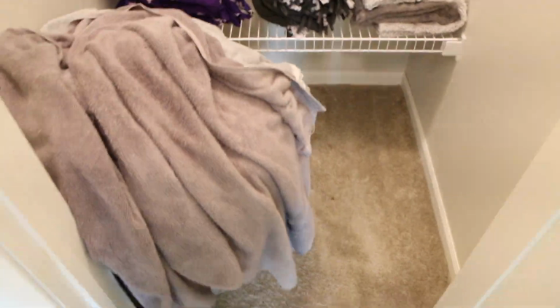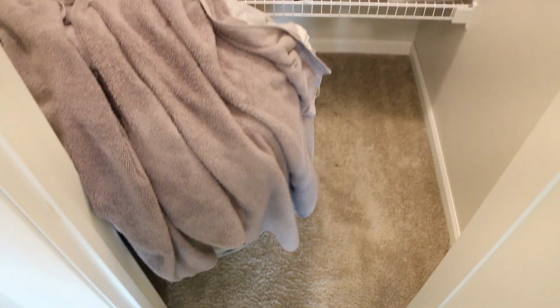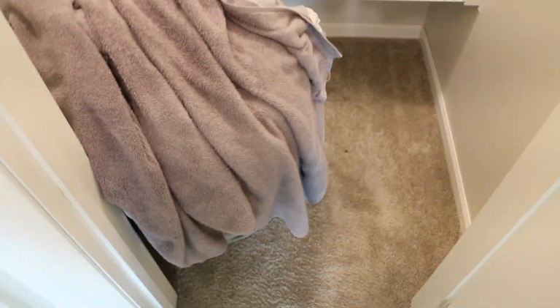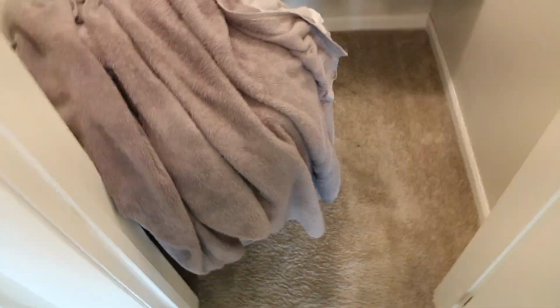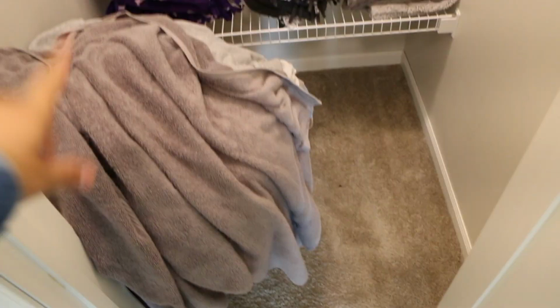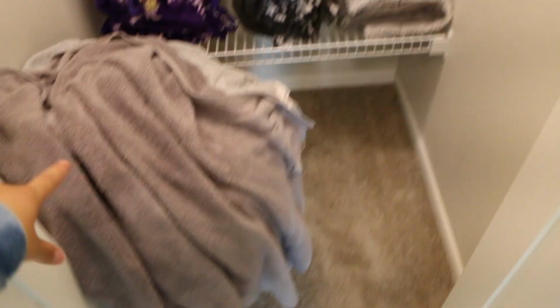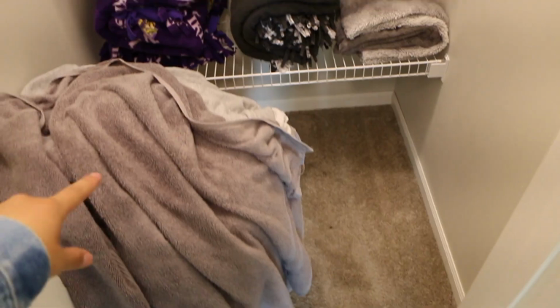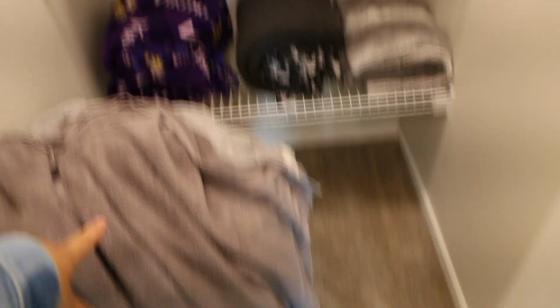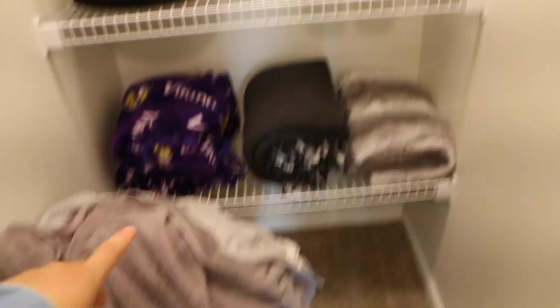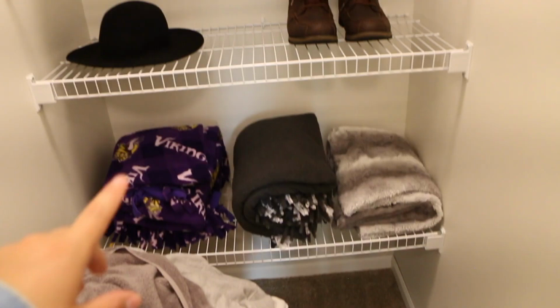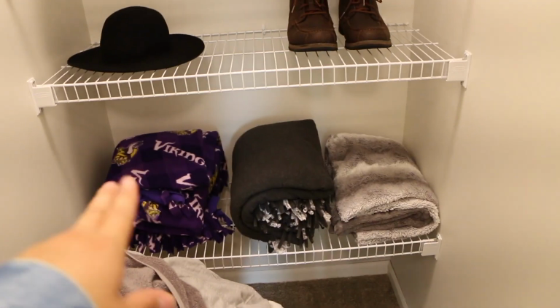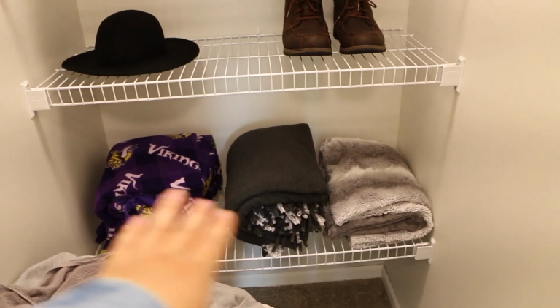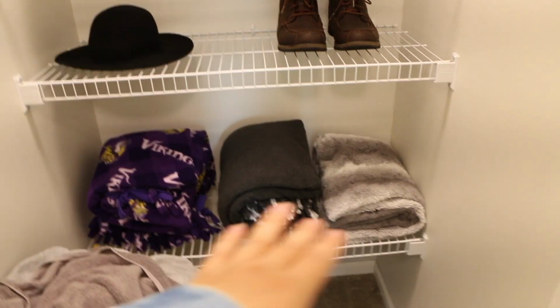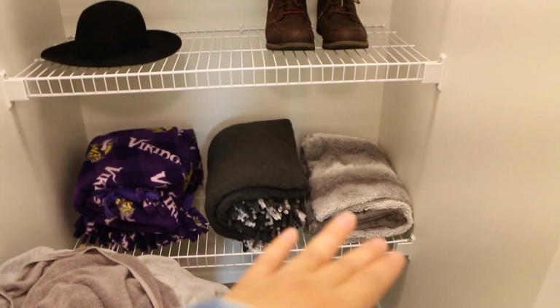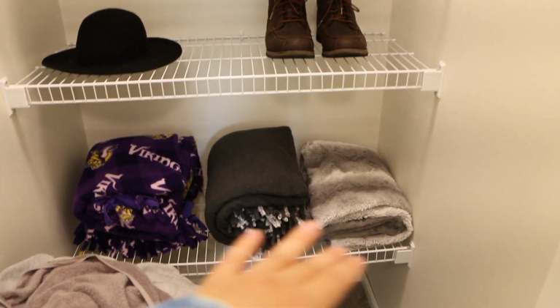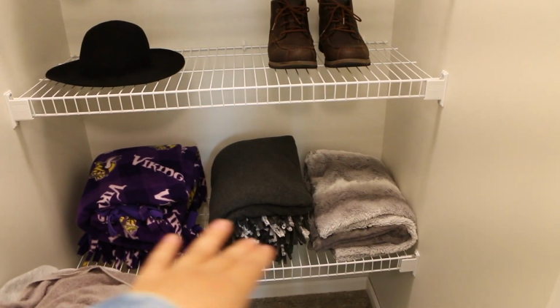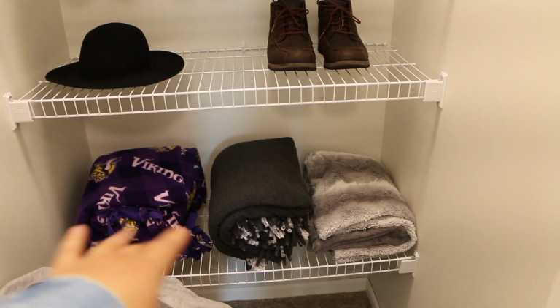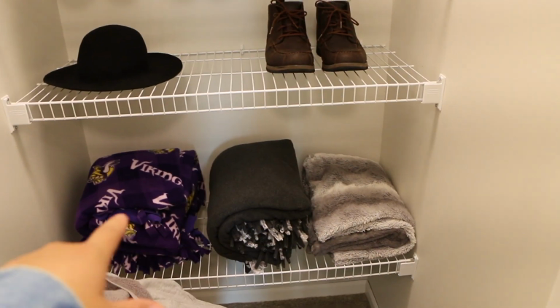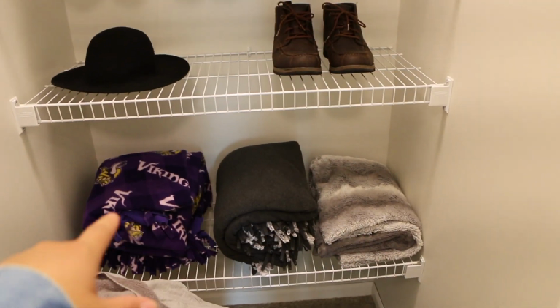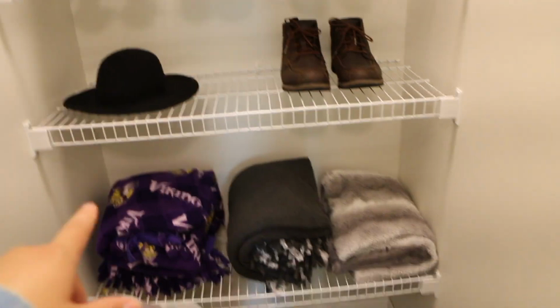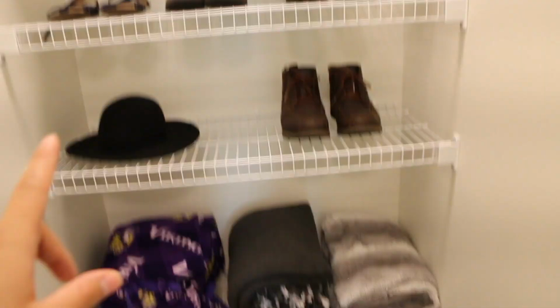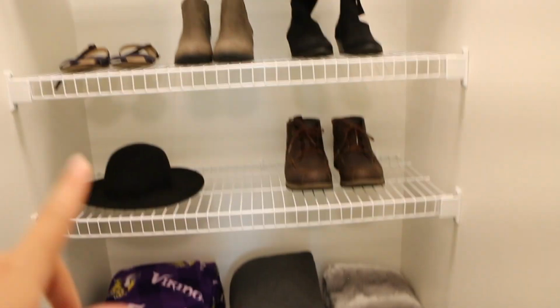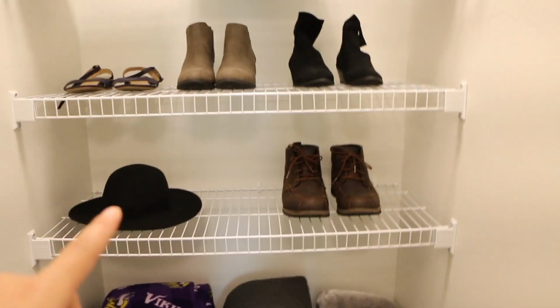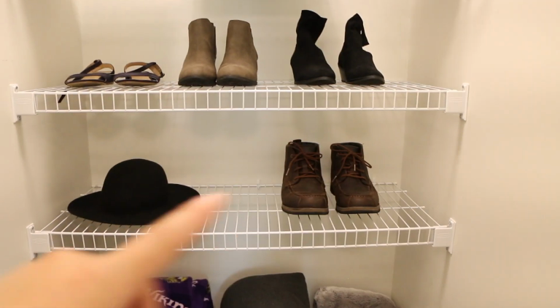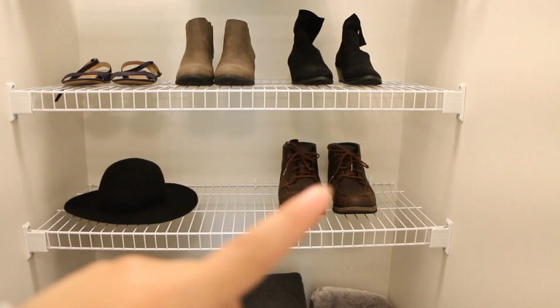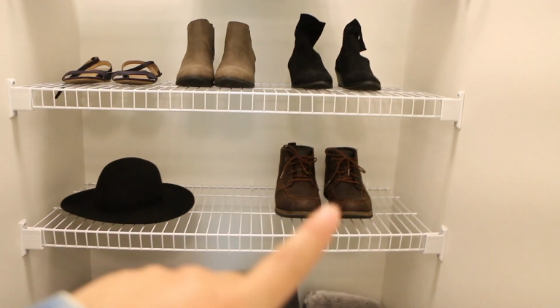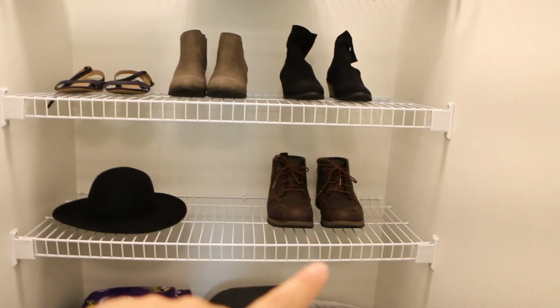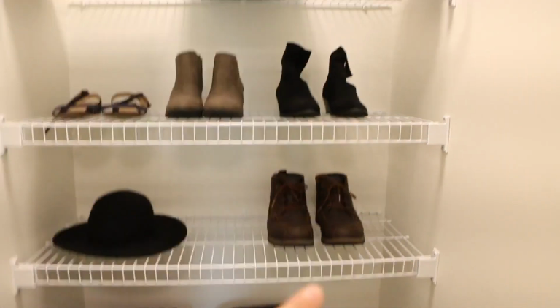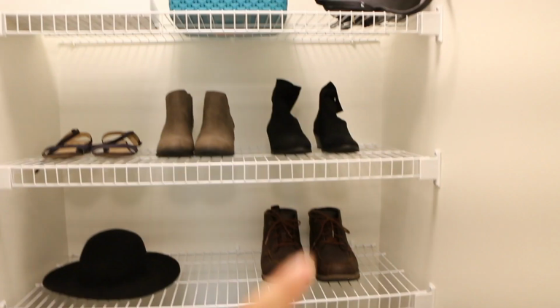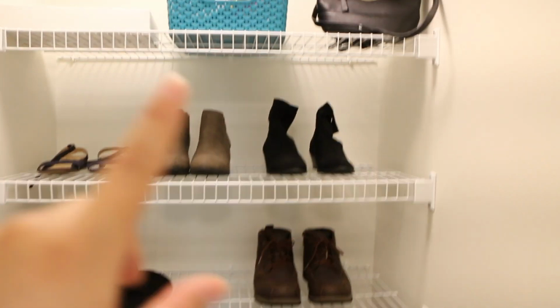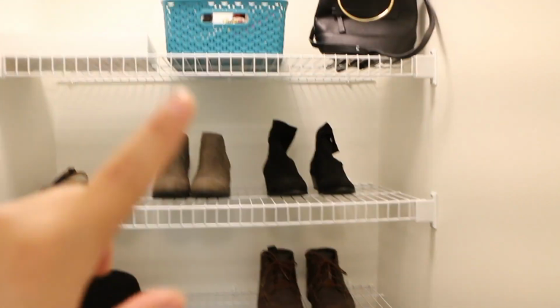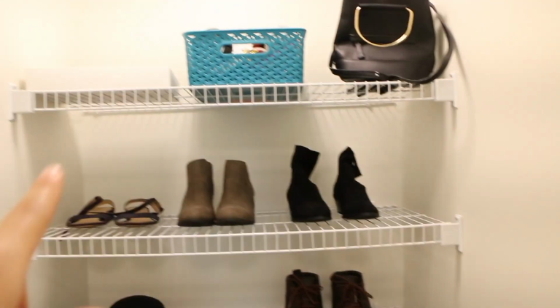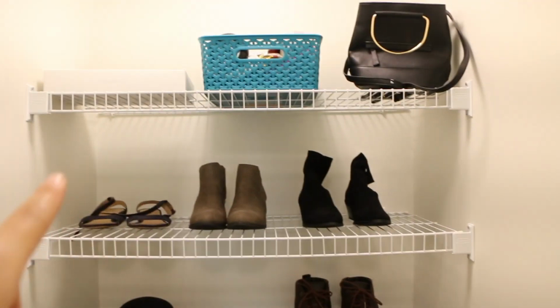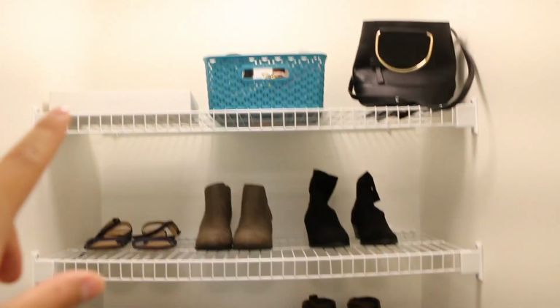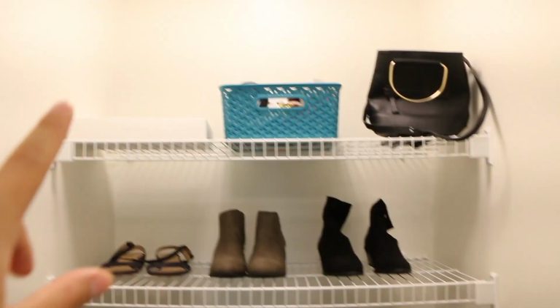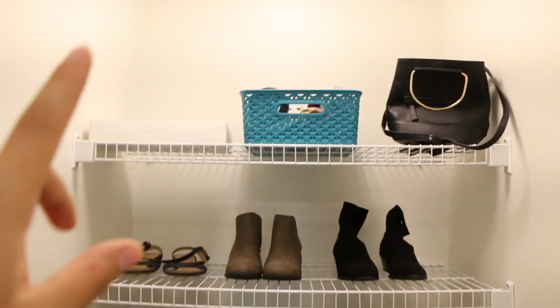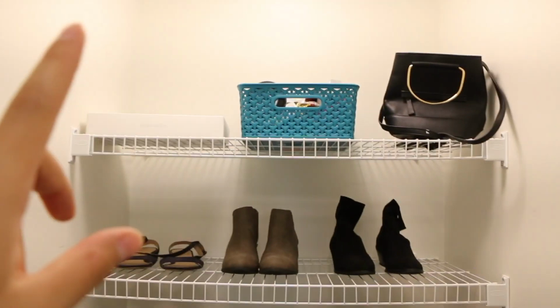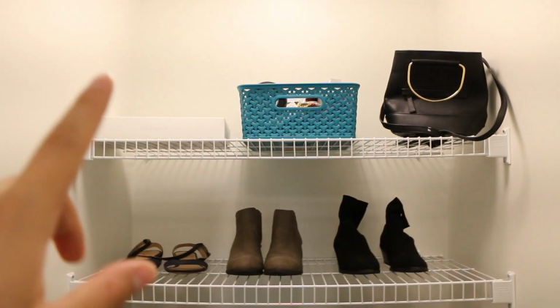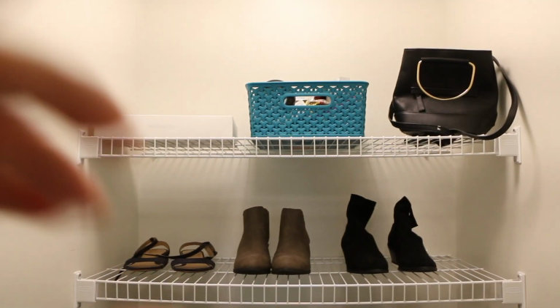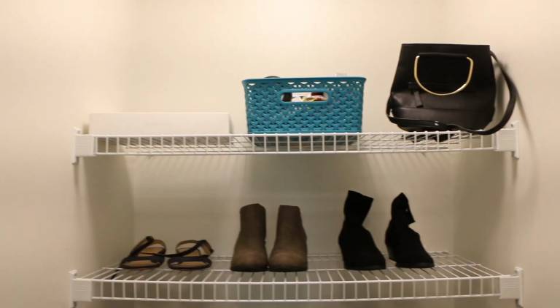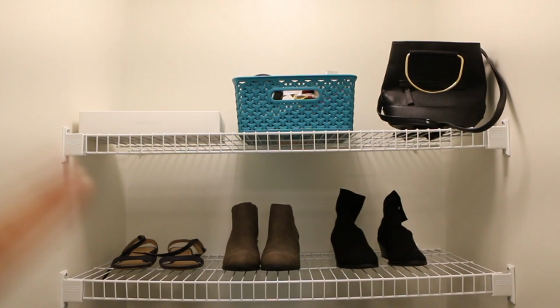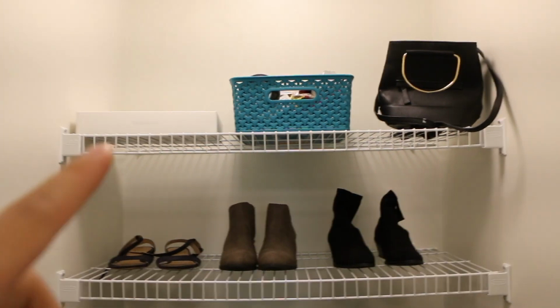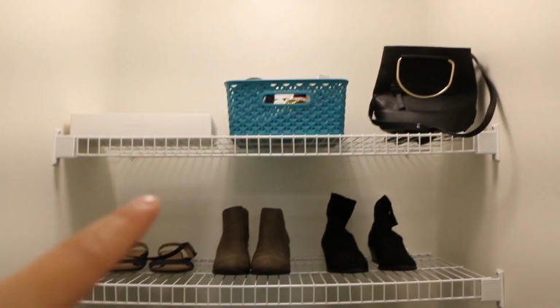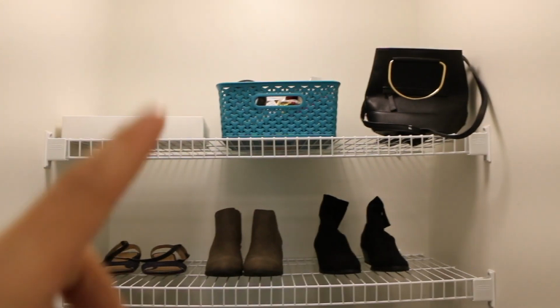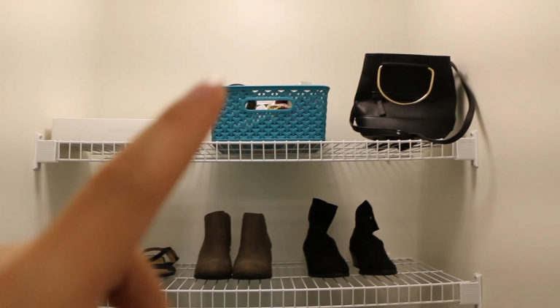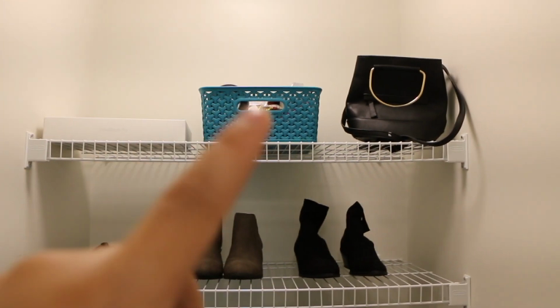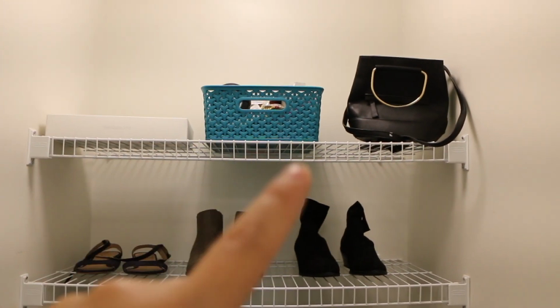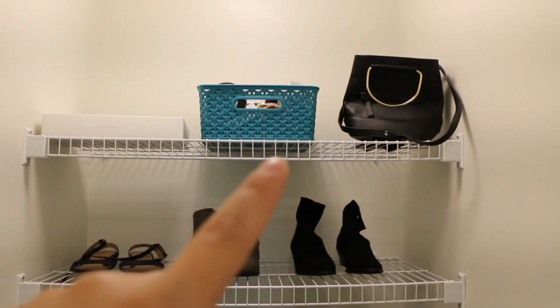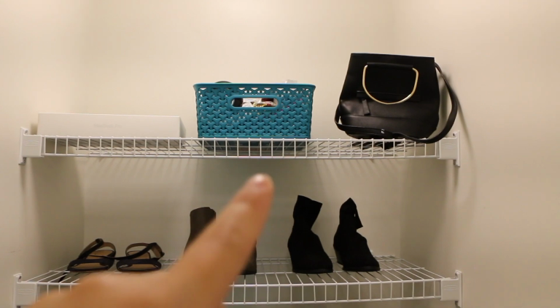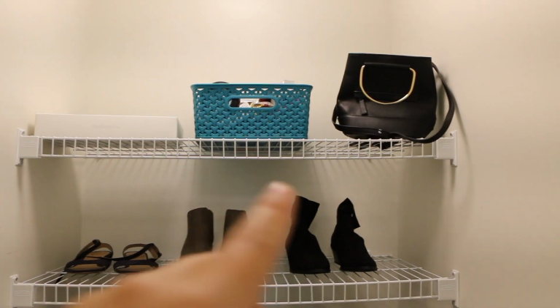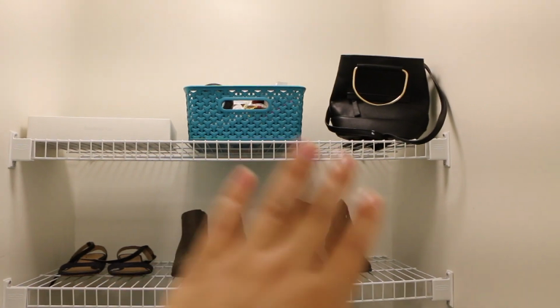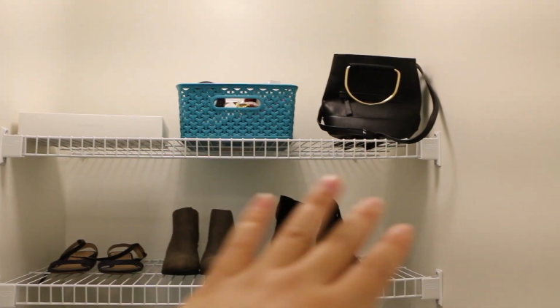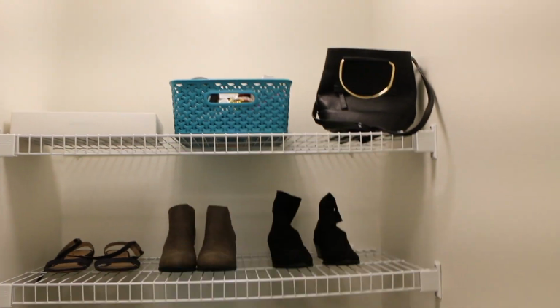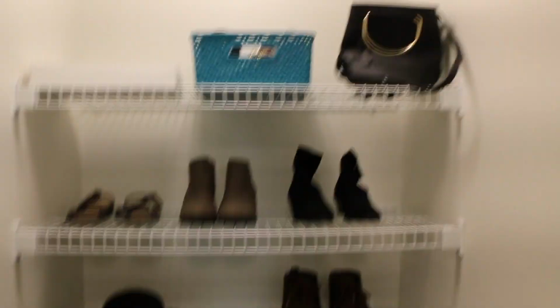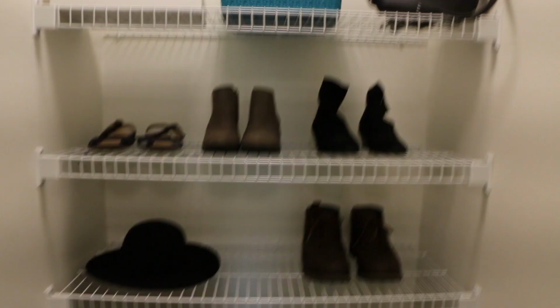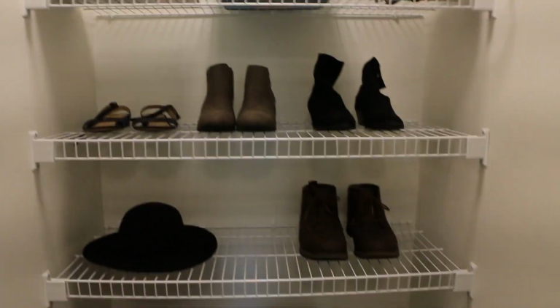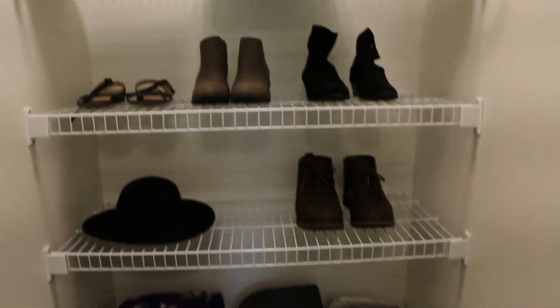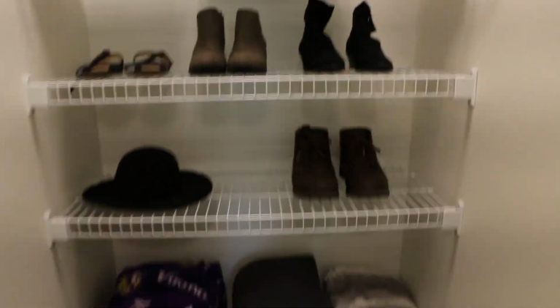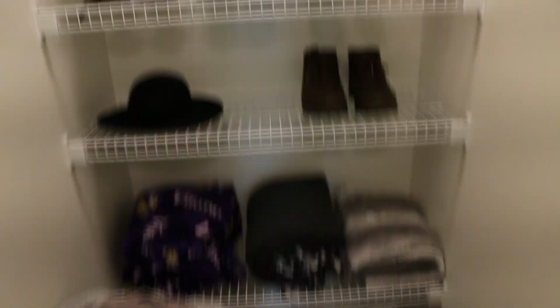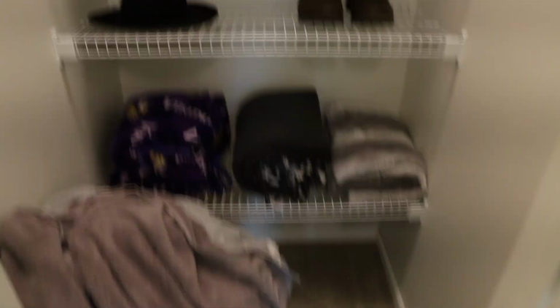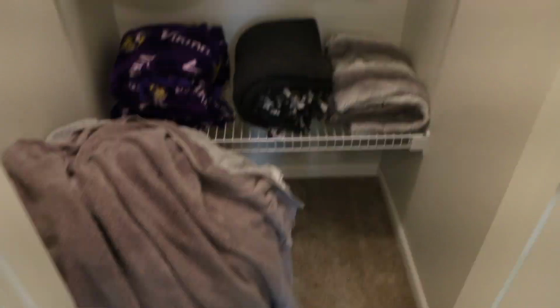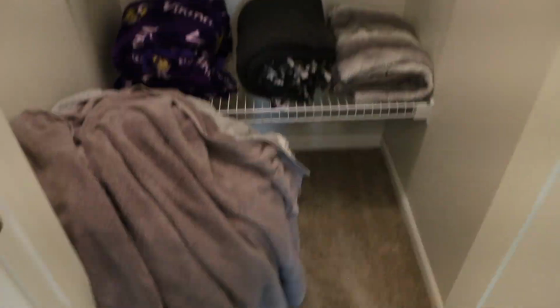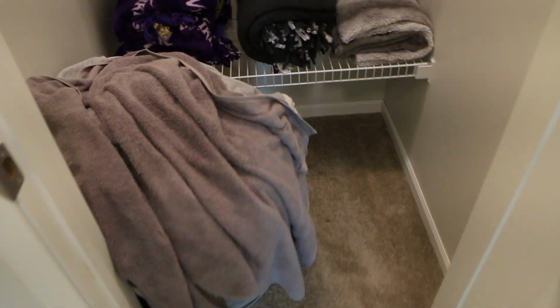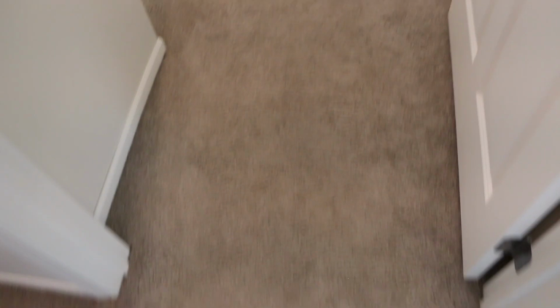So as you can see, I have blankets down below, hats and shoes, and other things that I just like to keep as a storage space.